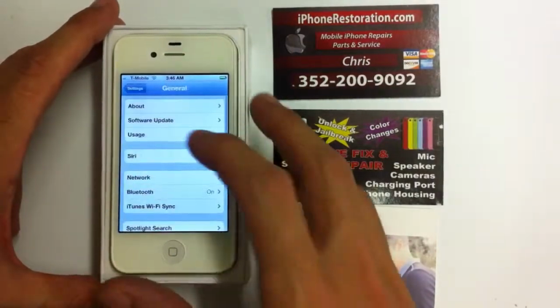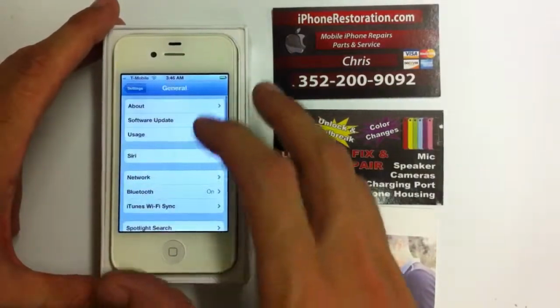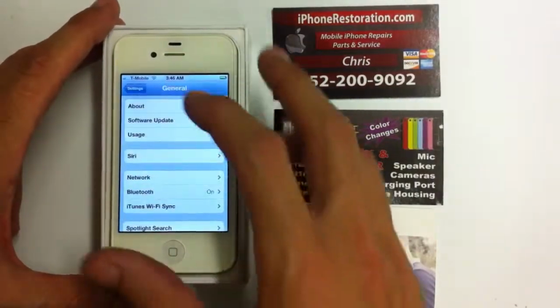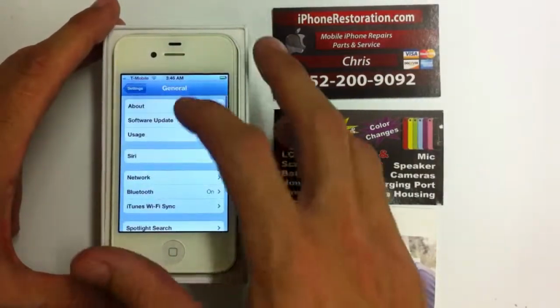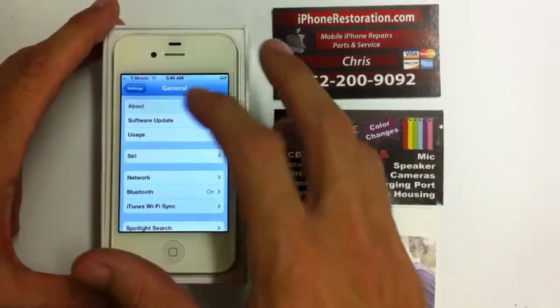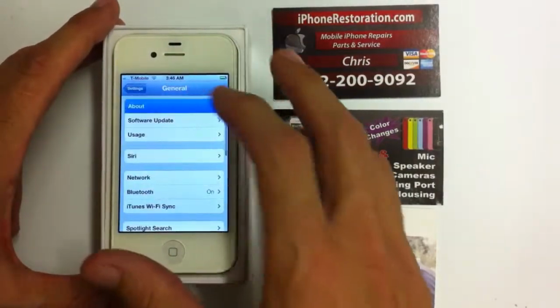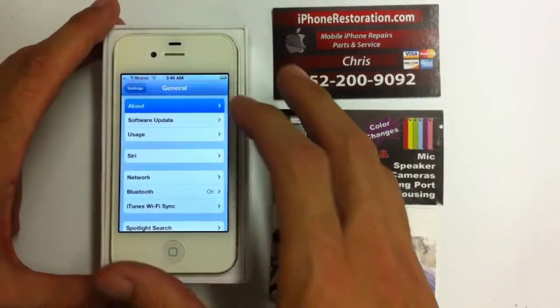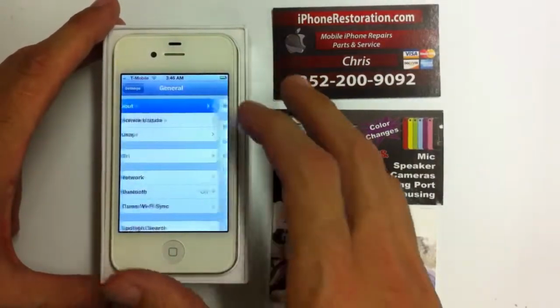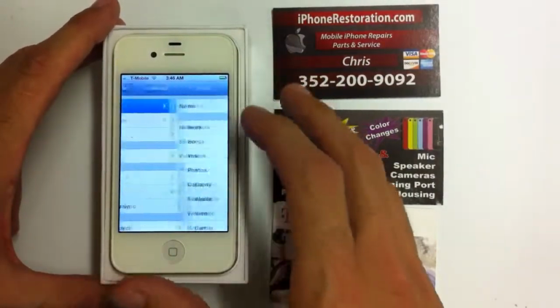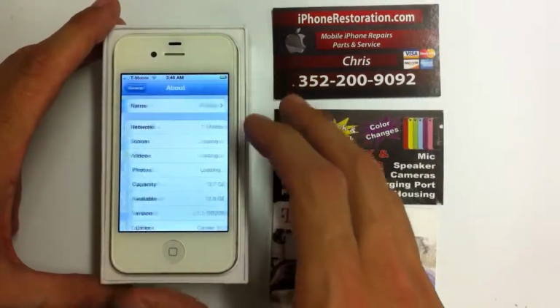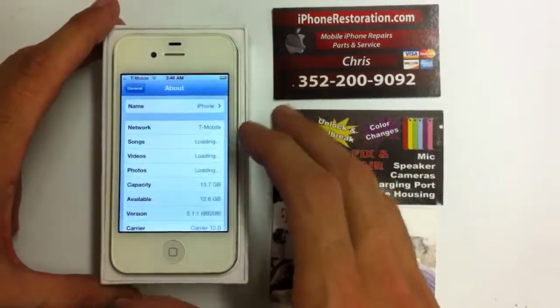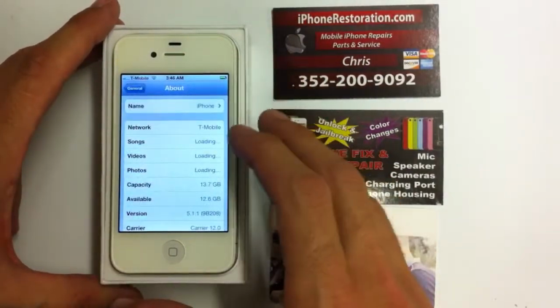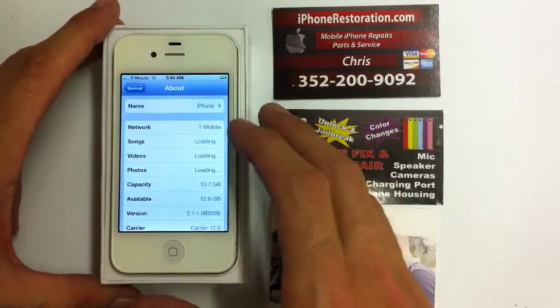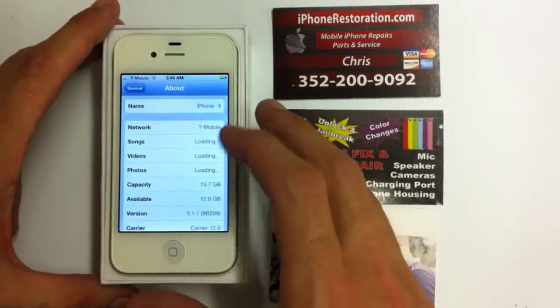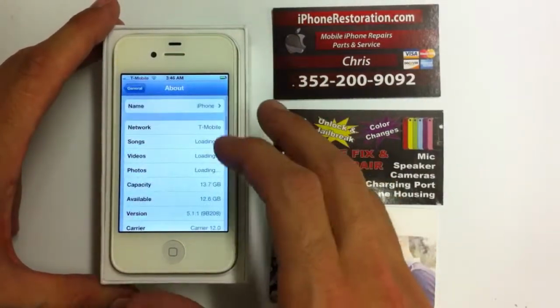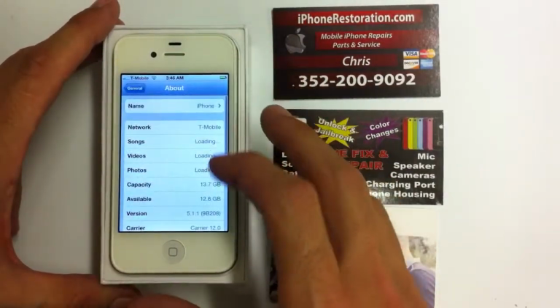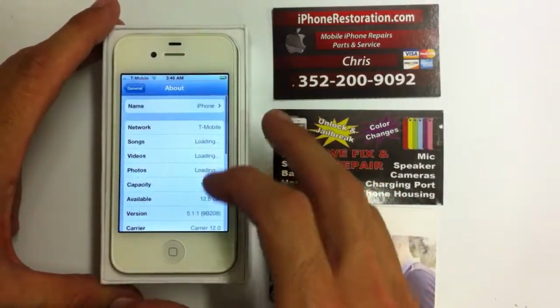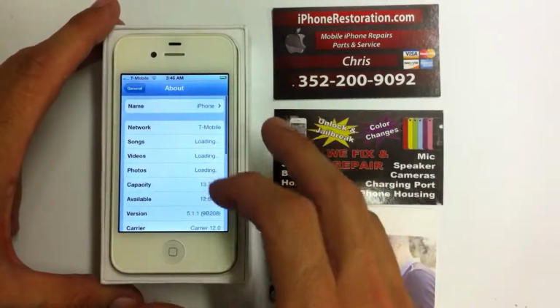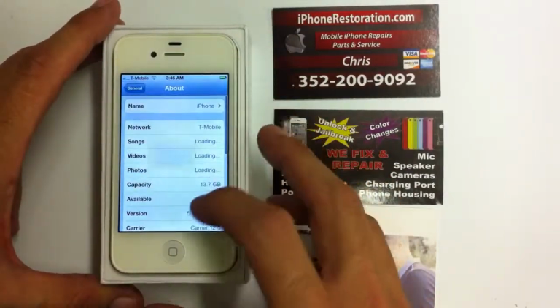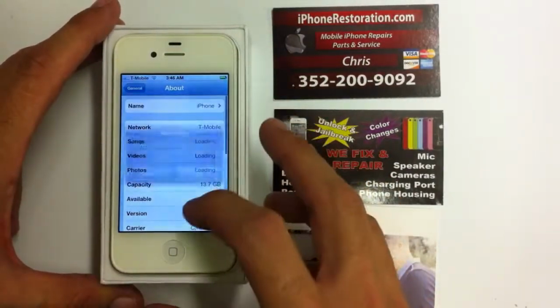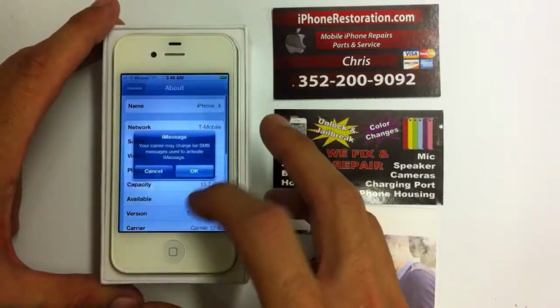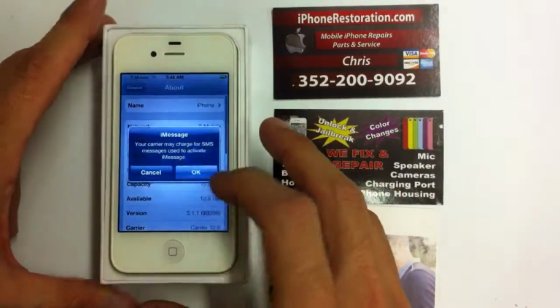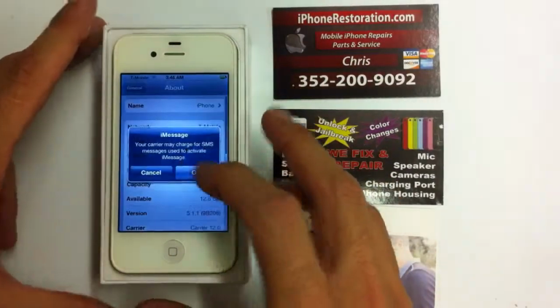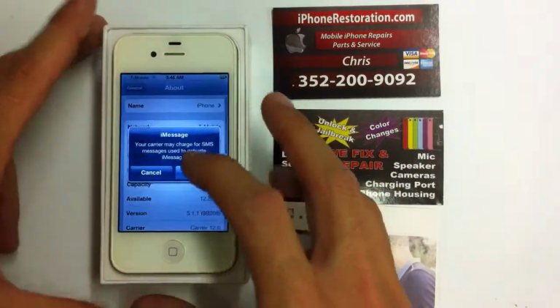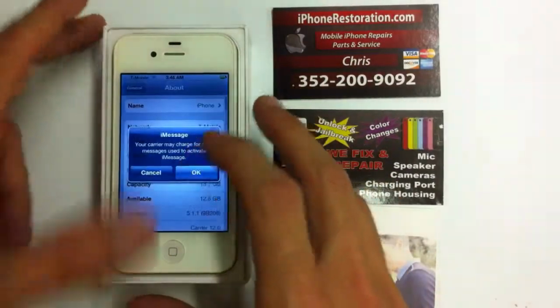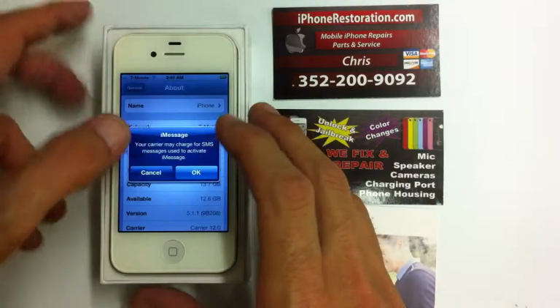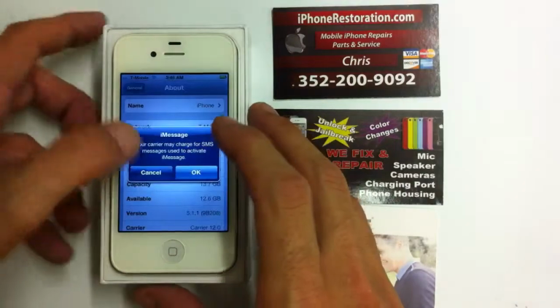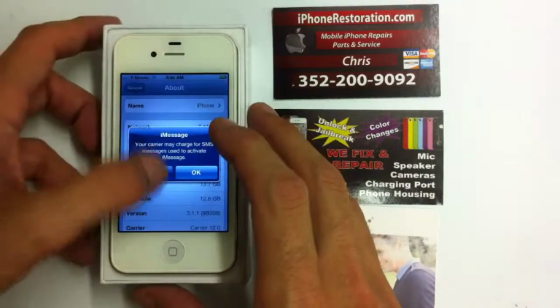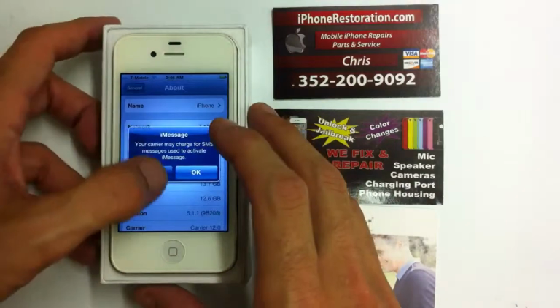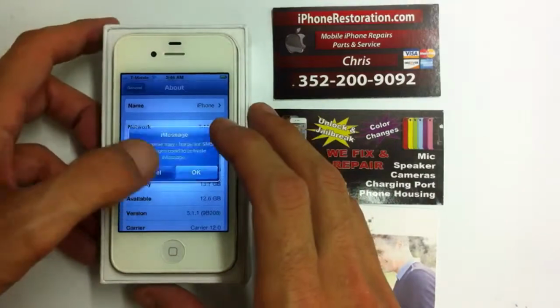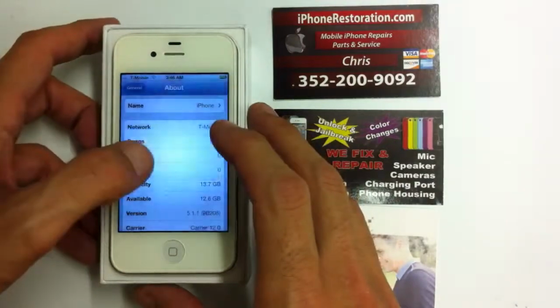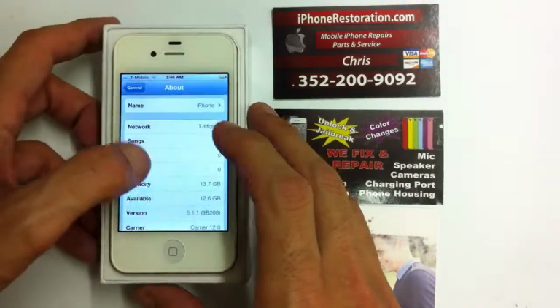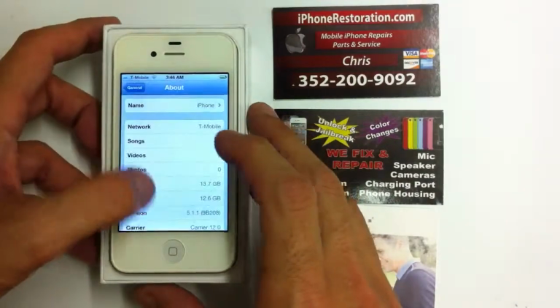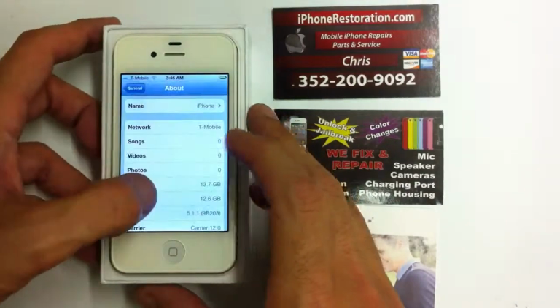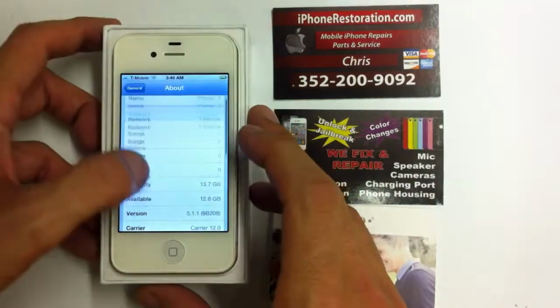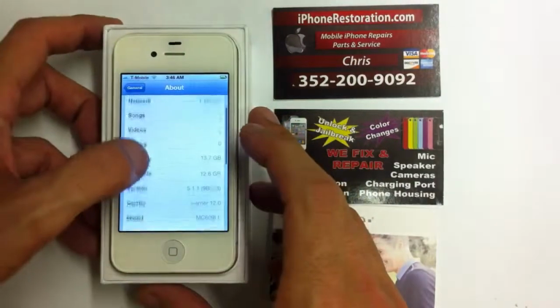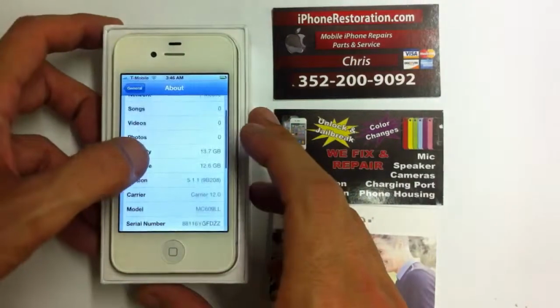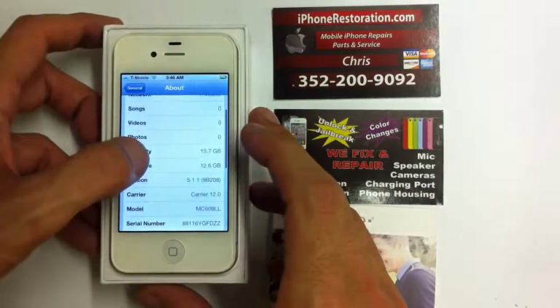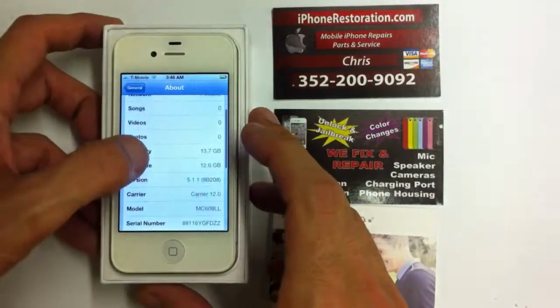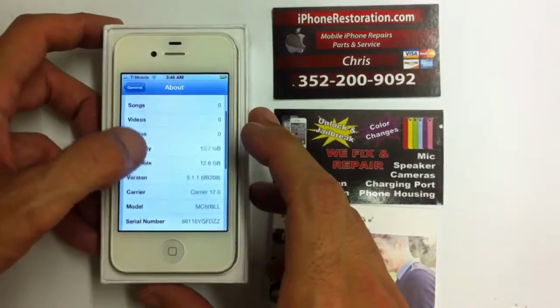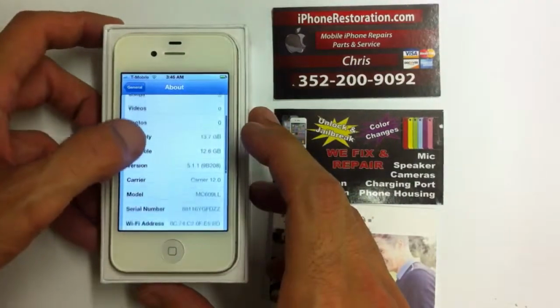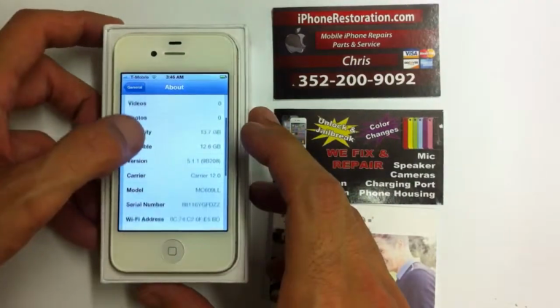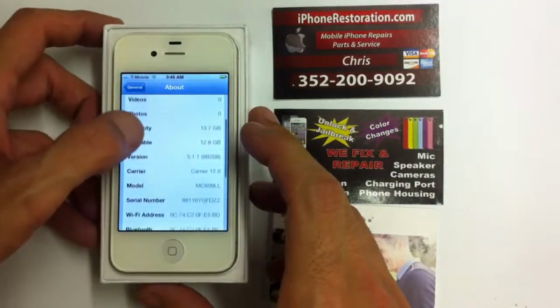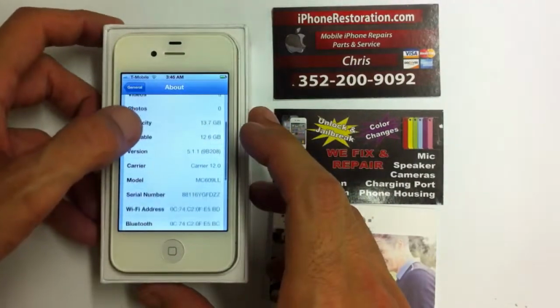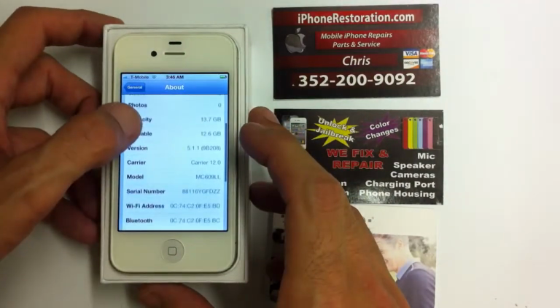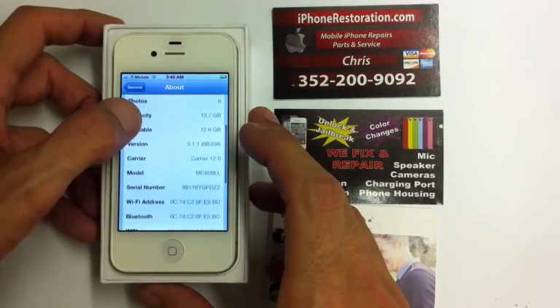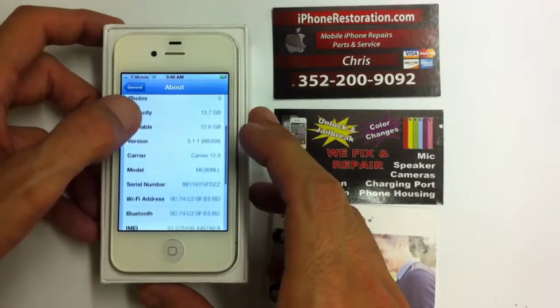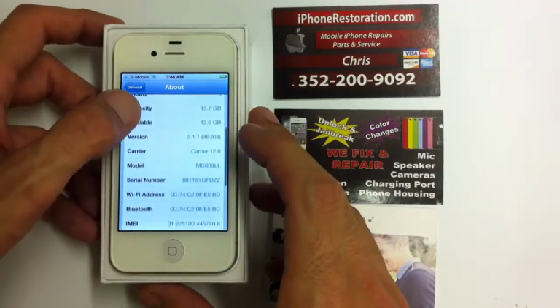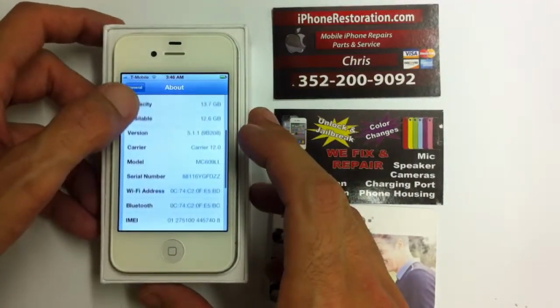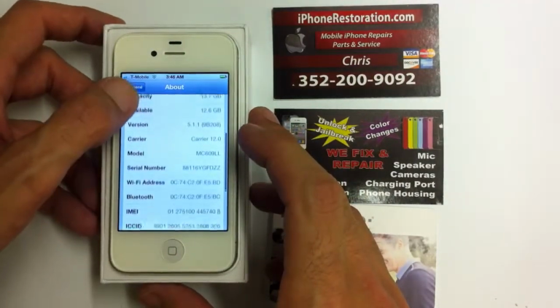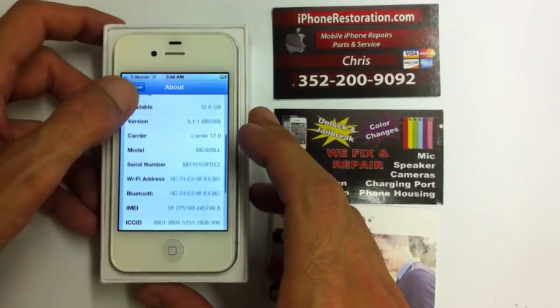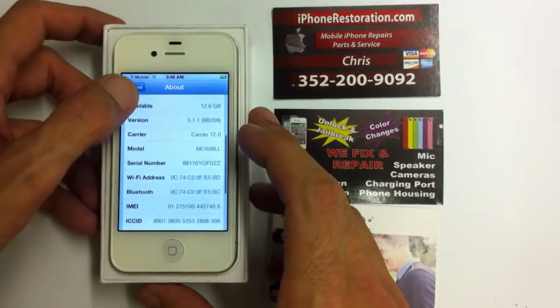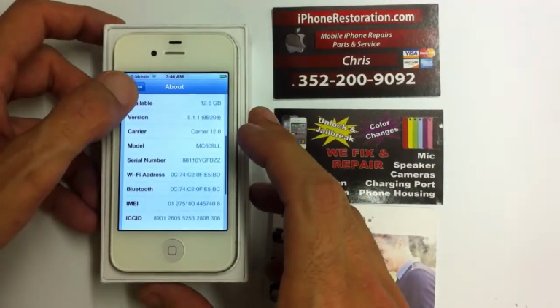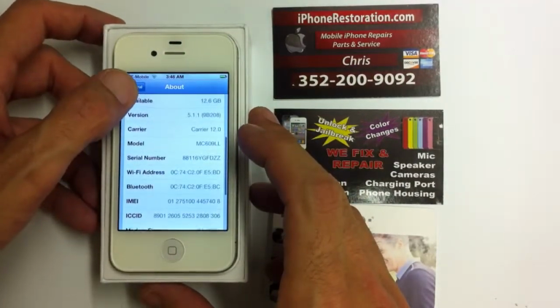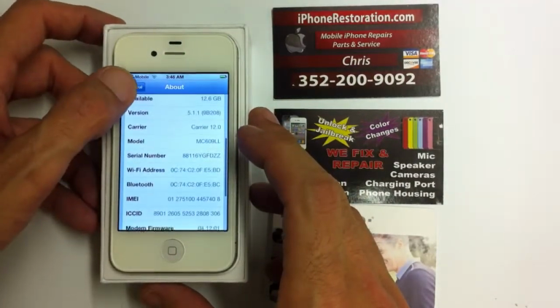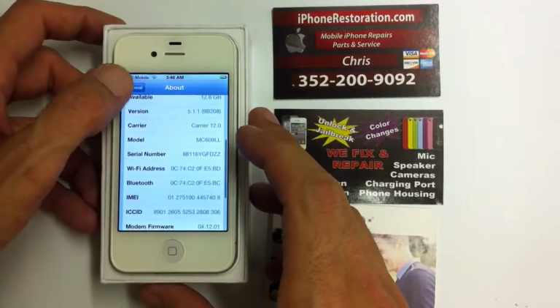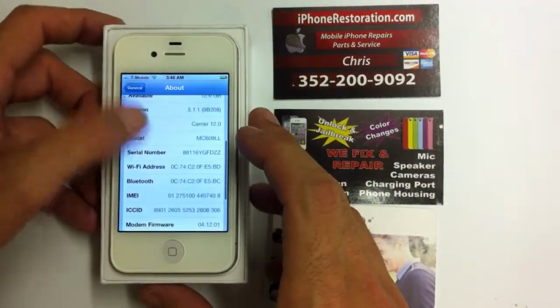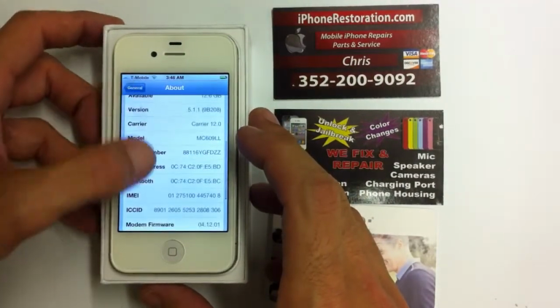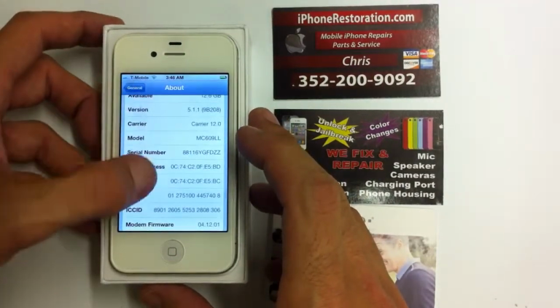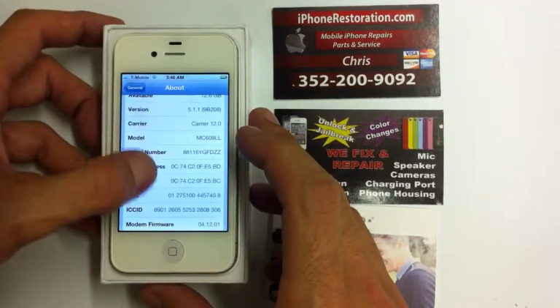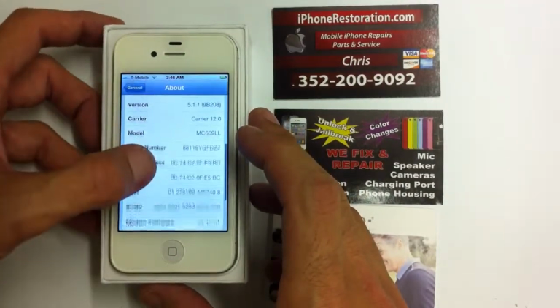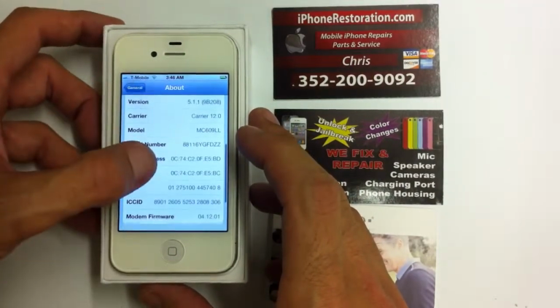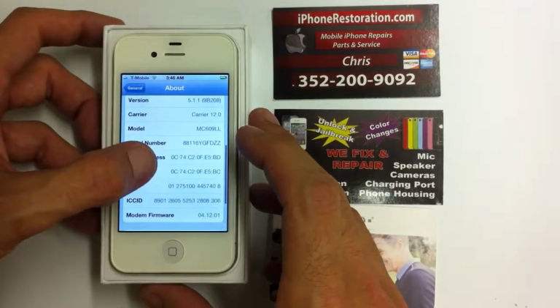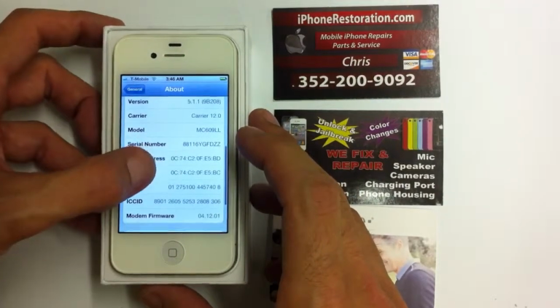It's a 16GB. Here's all your important information.